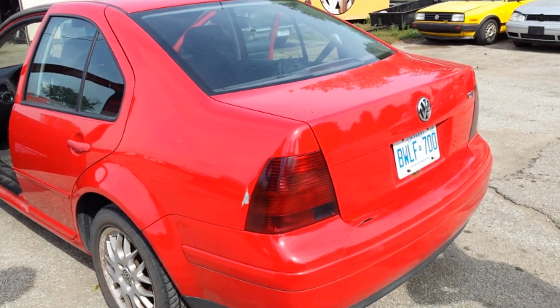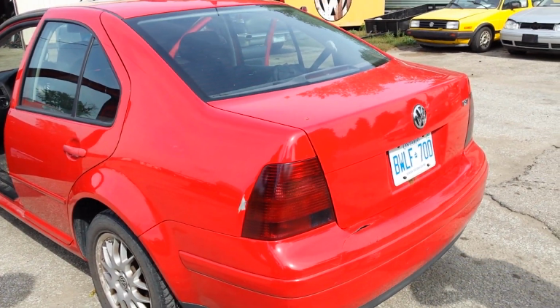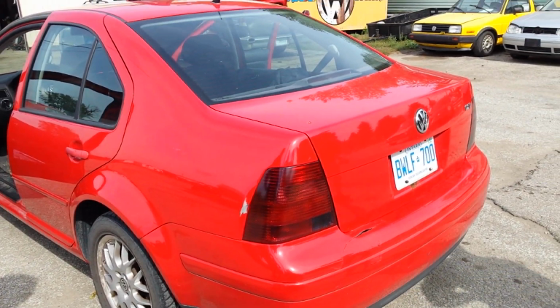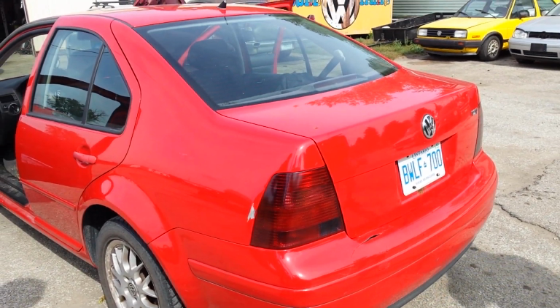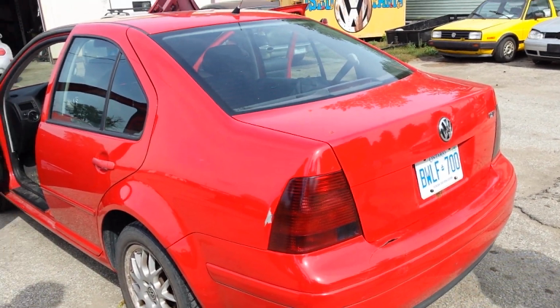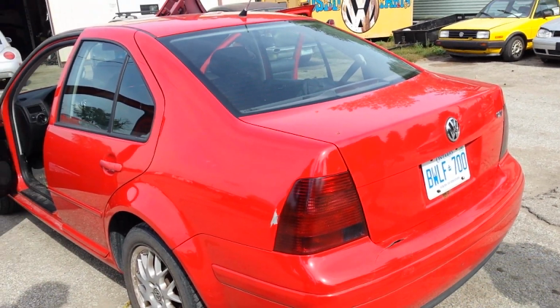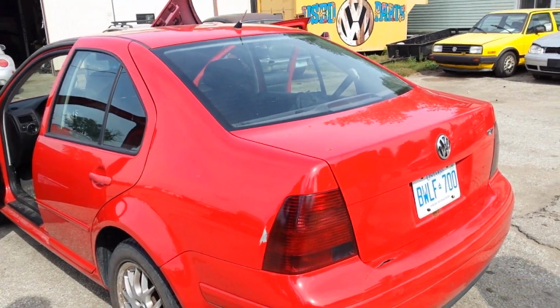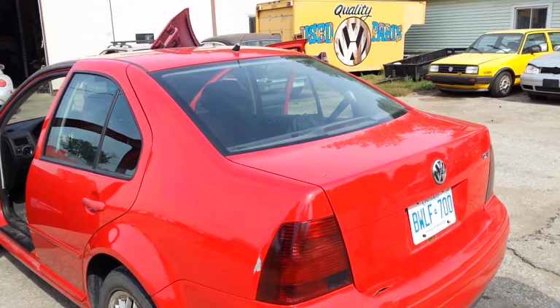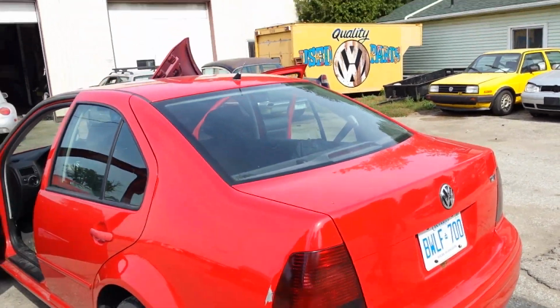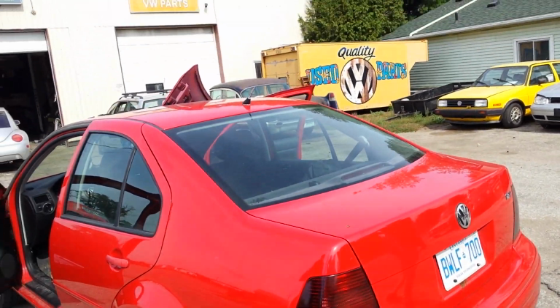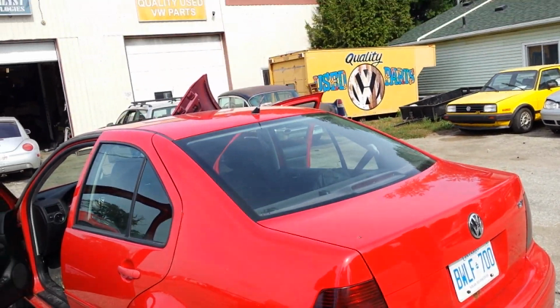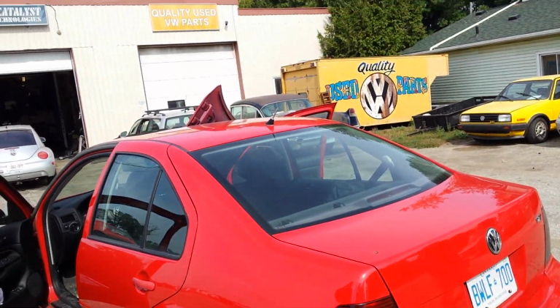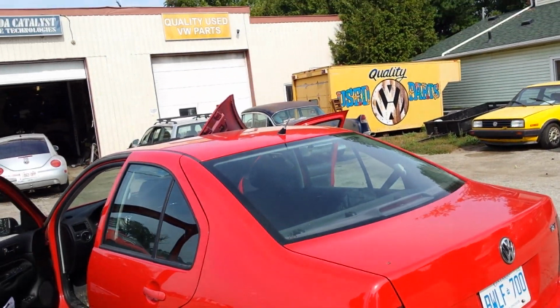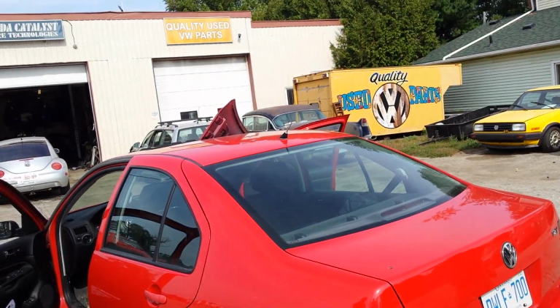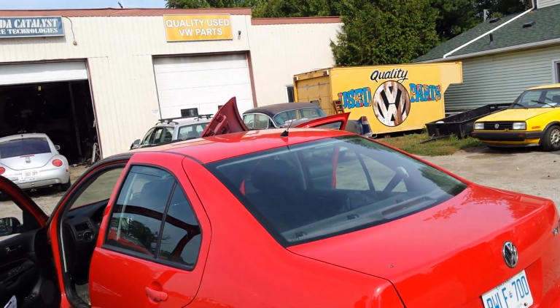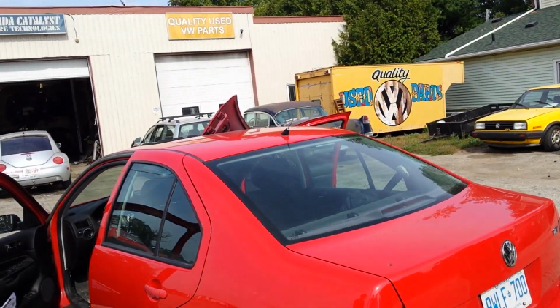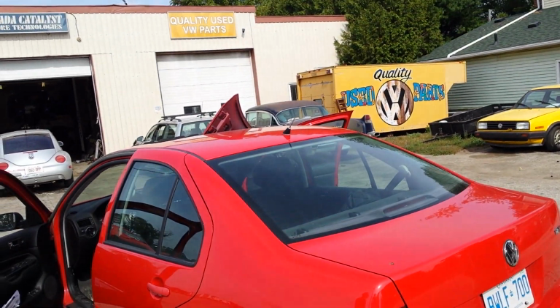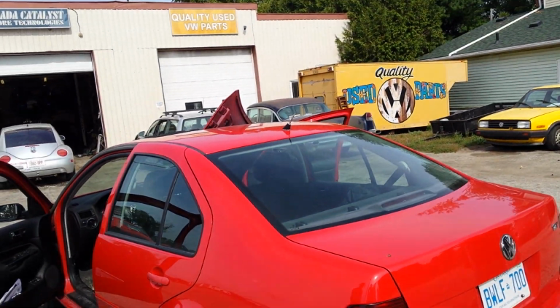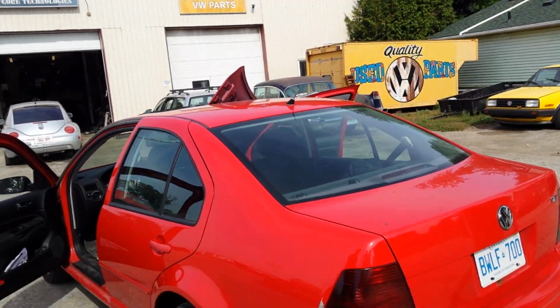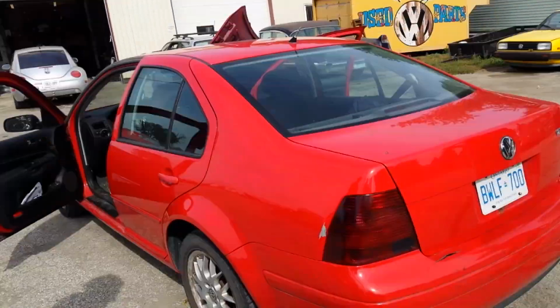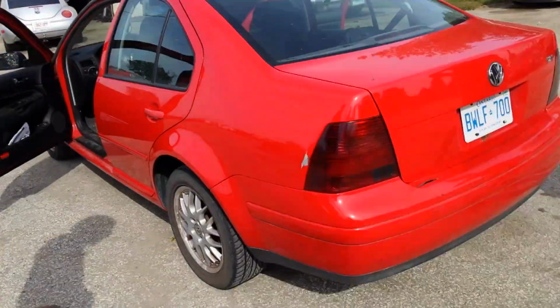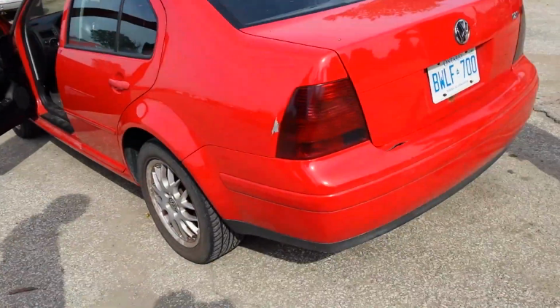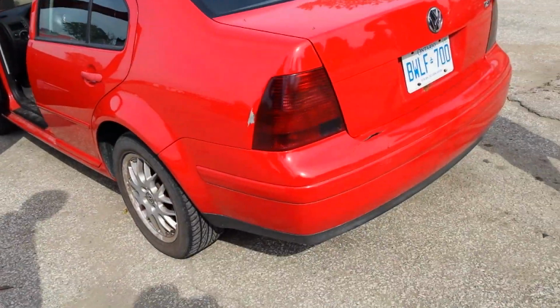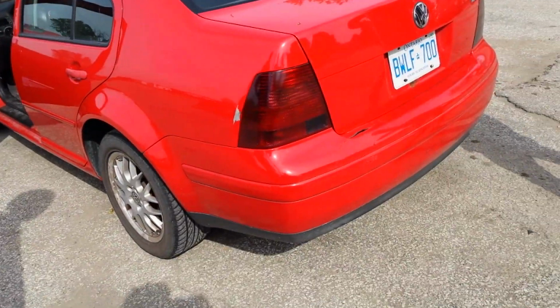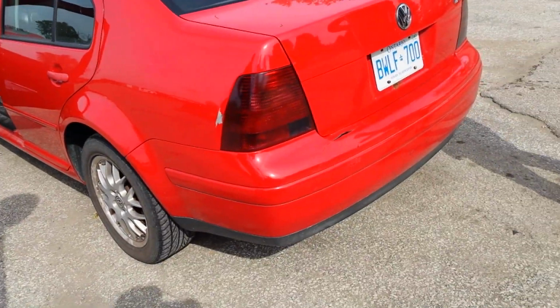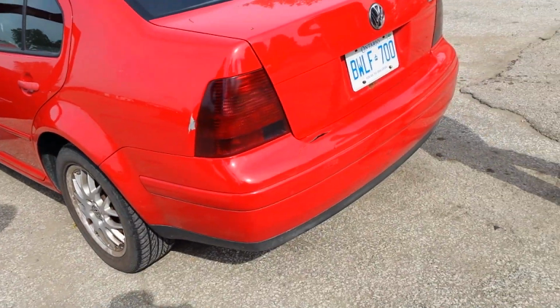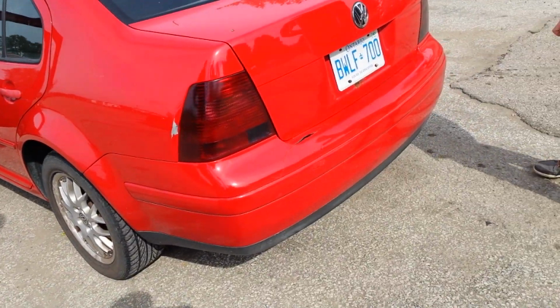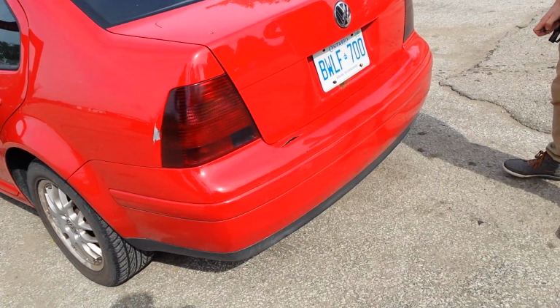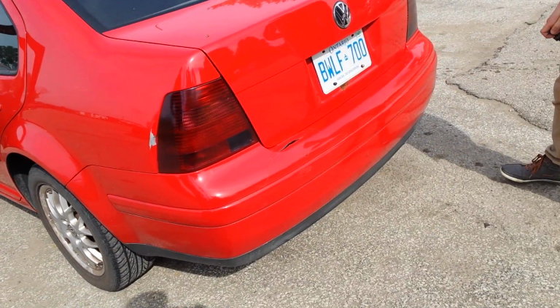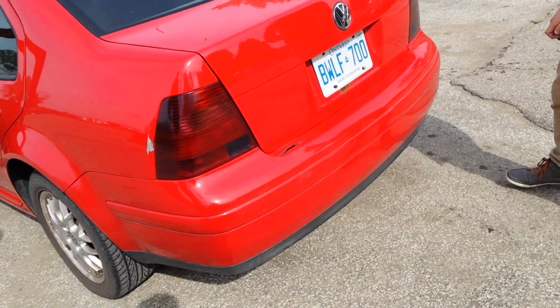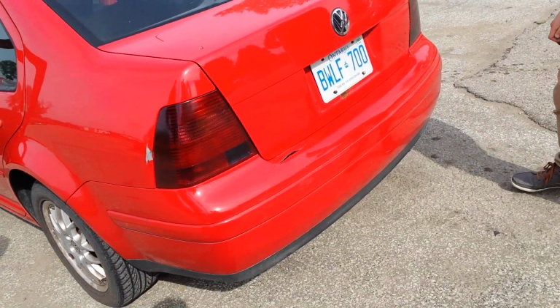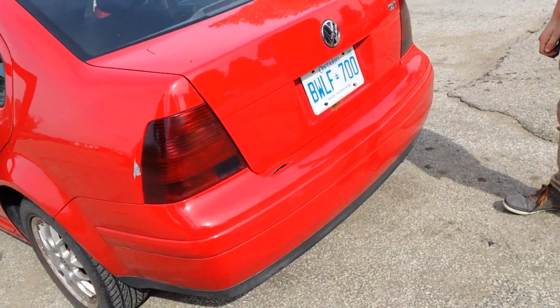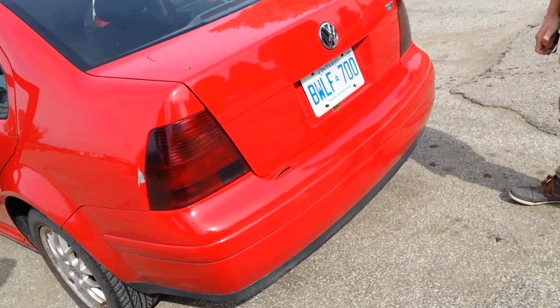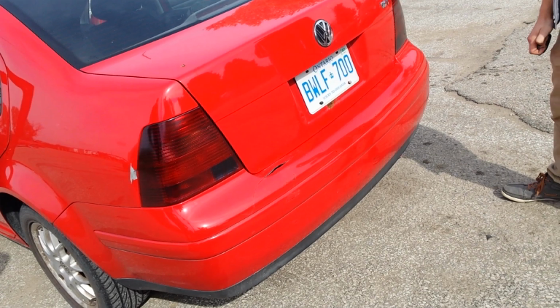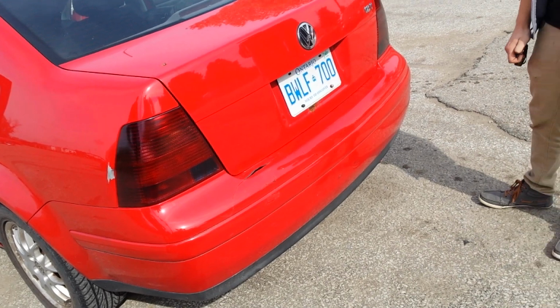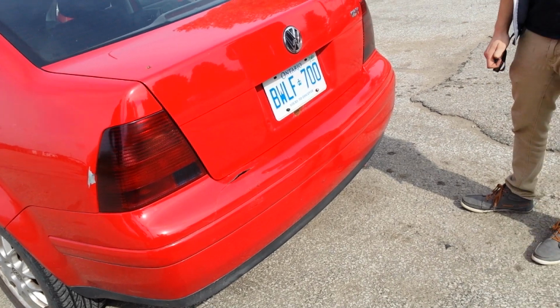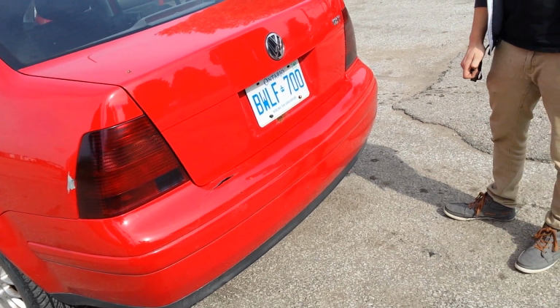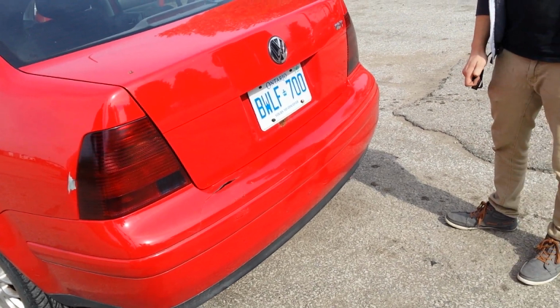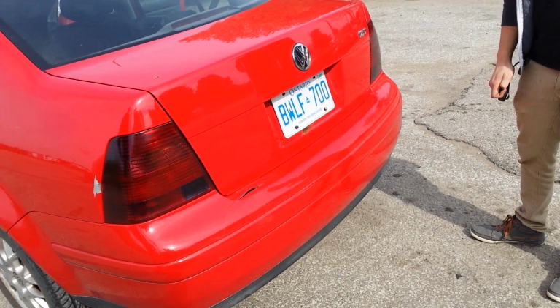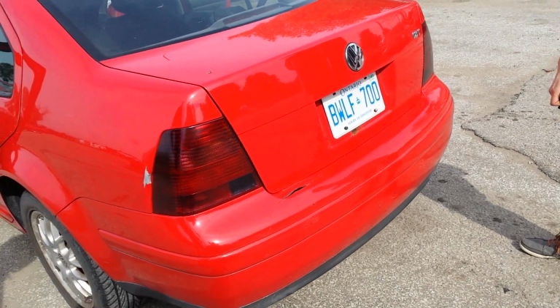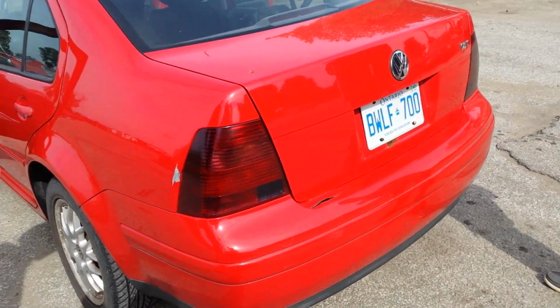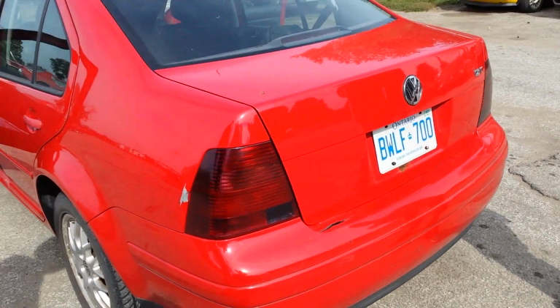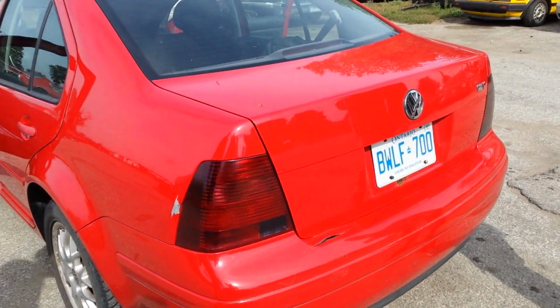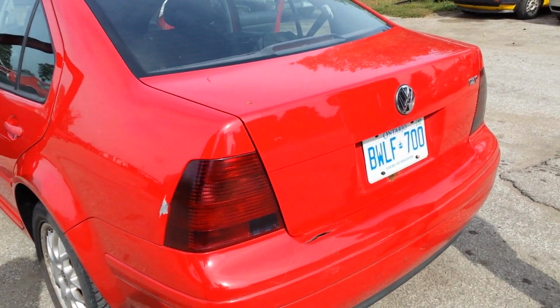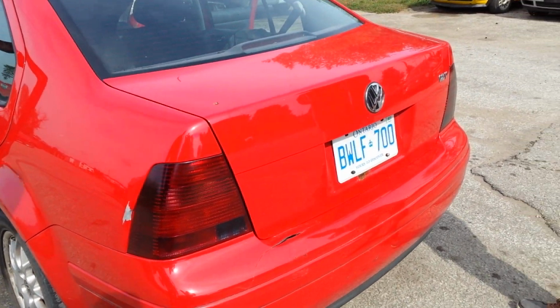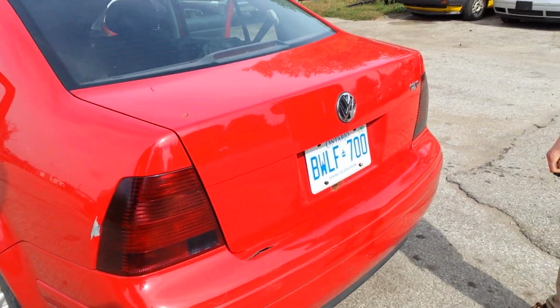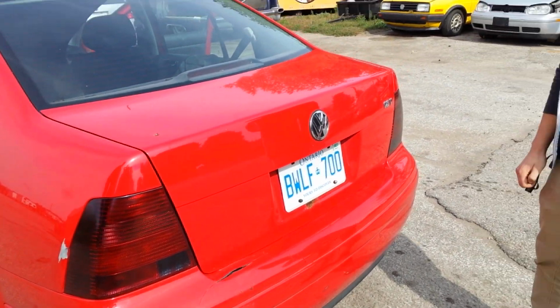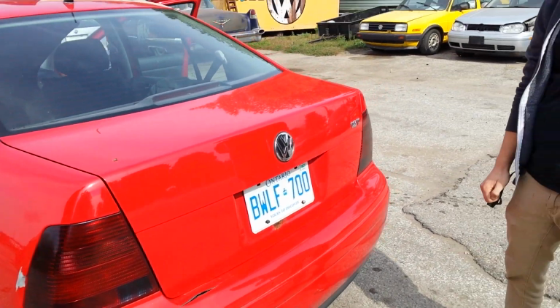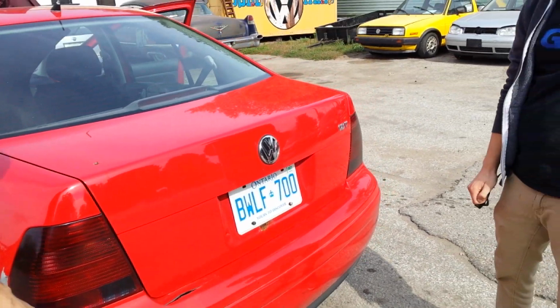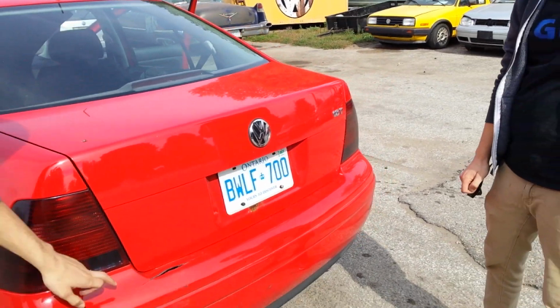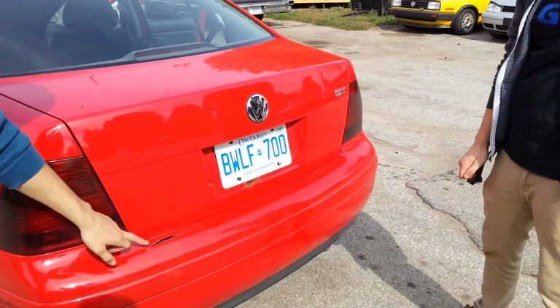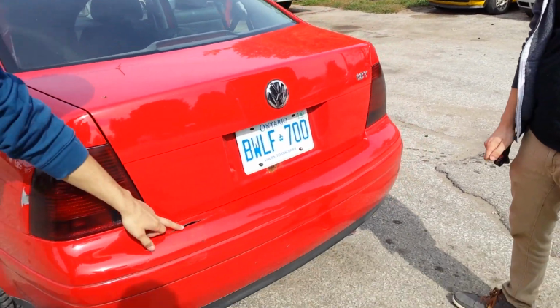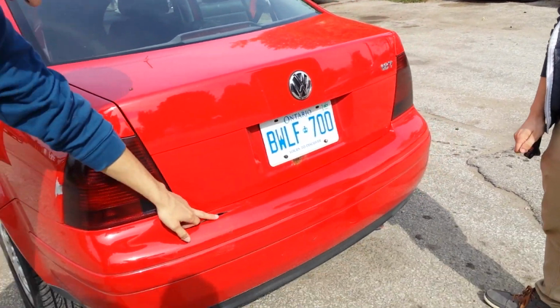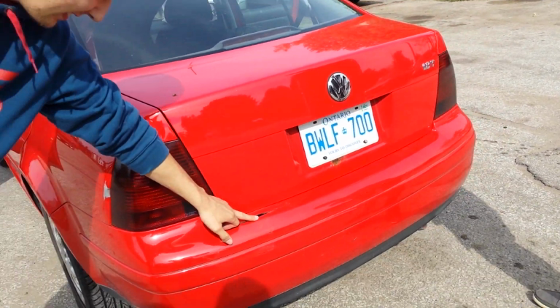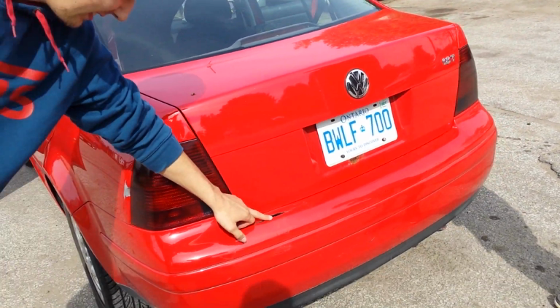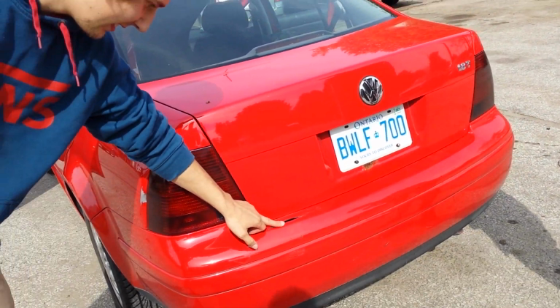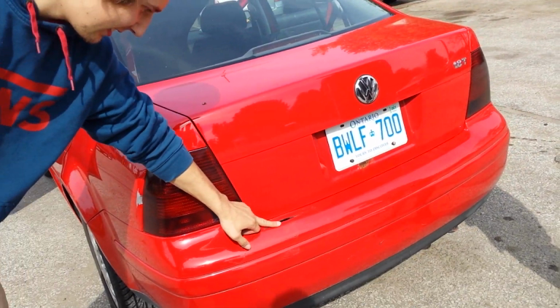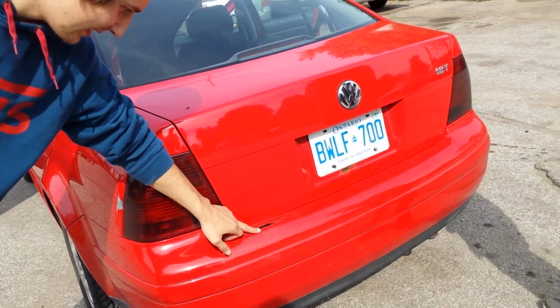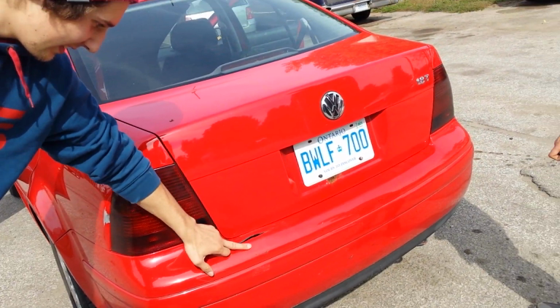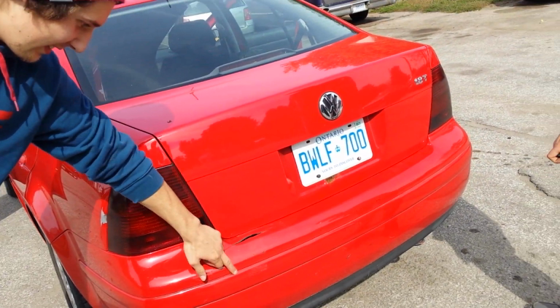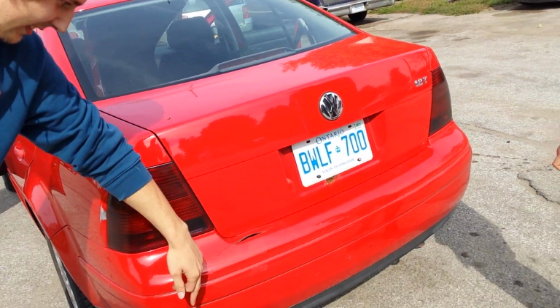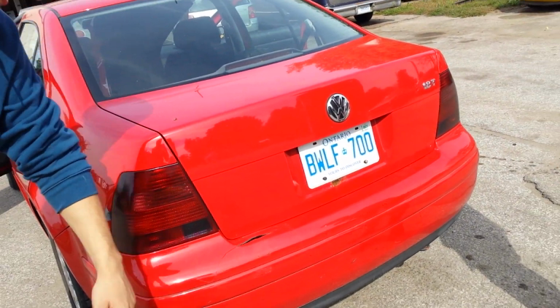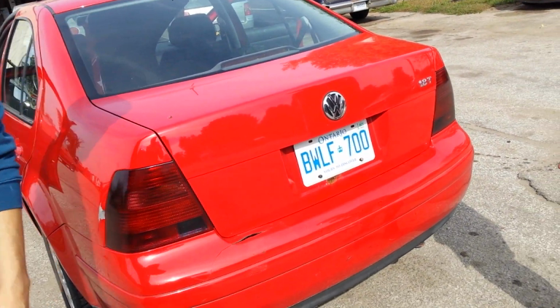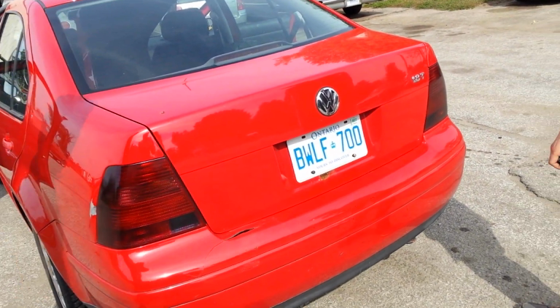We got a new bumper though. Well yeah, at least you got a new bumper there and you'll be back in business. Yeah, that's nice.